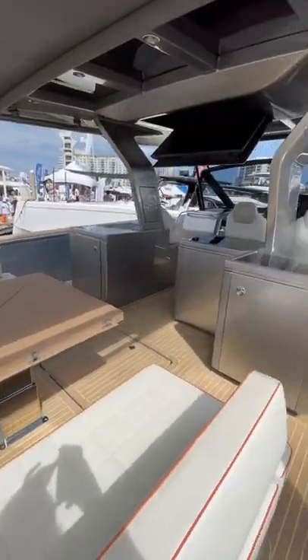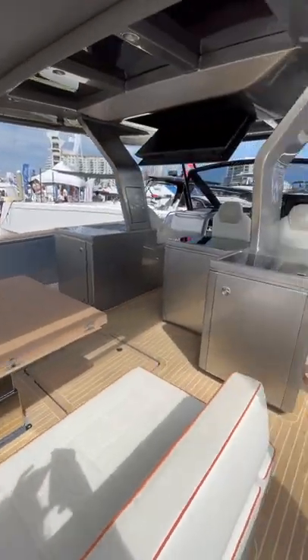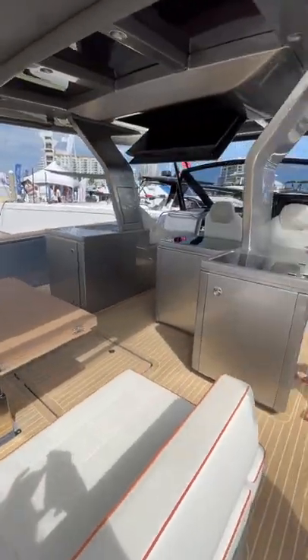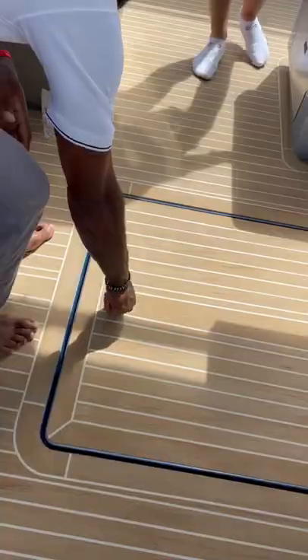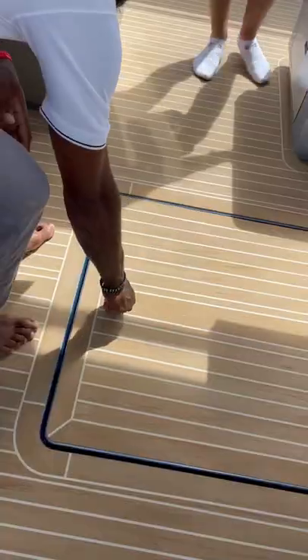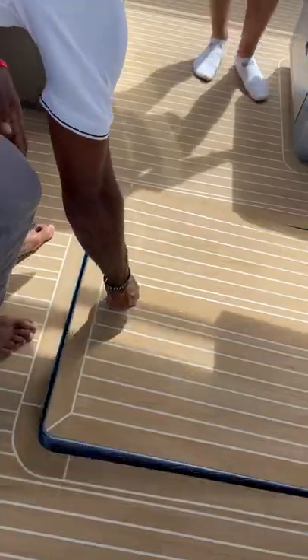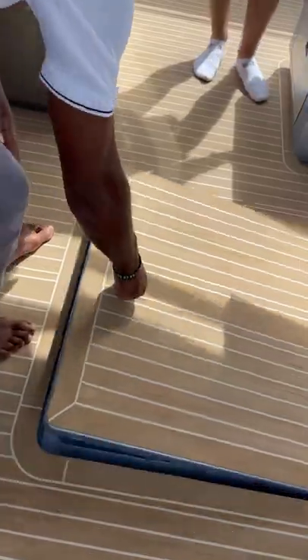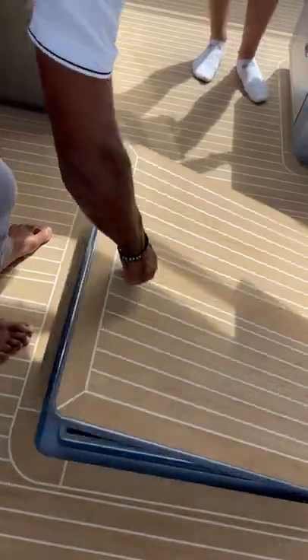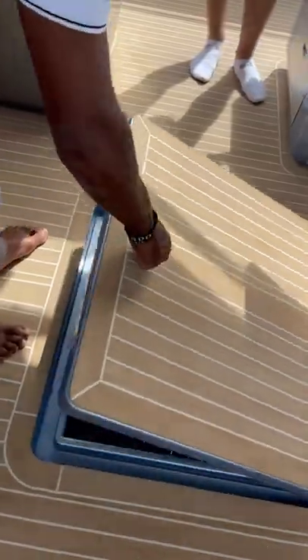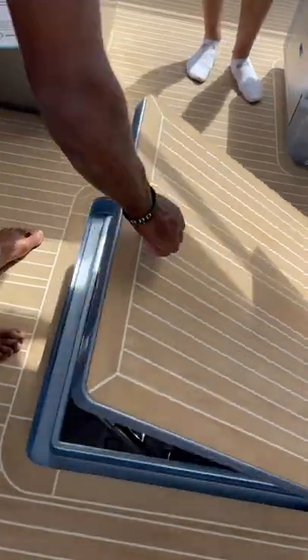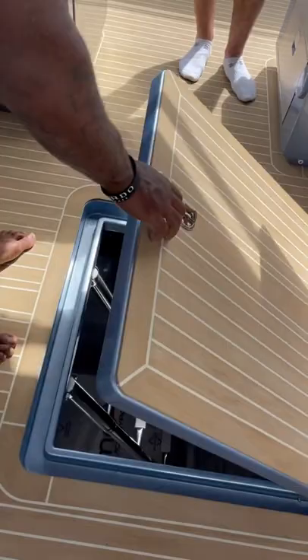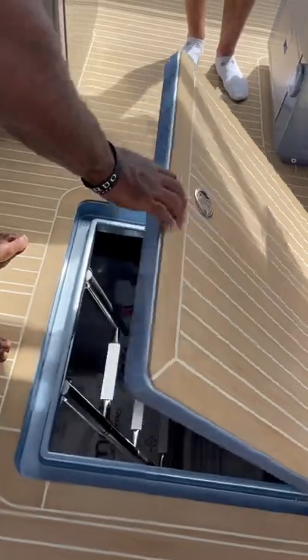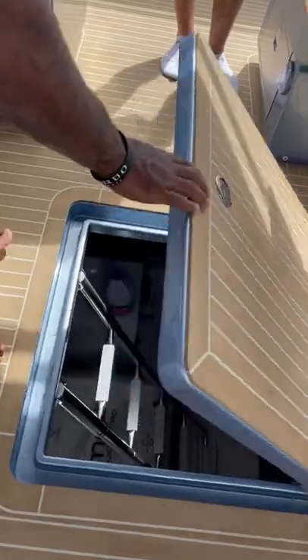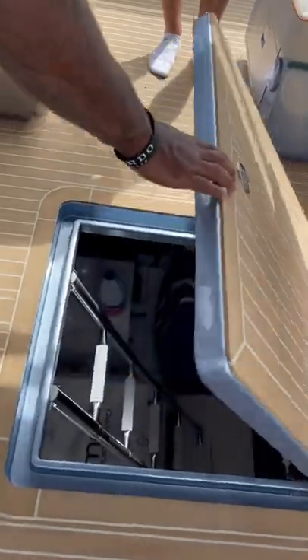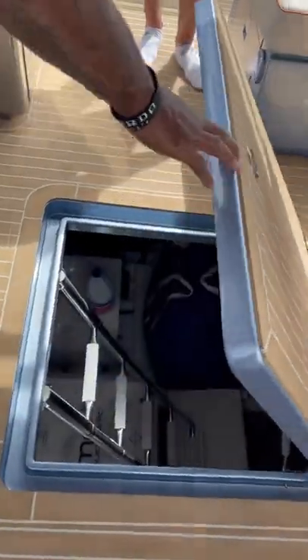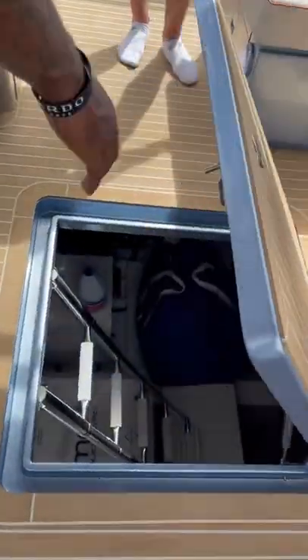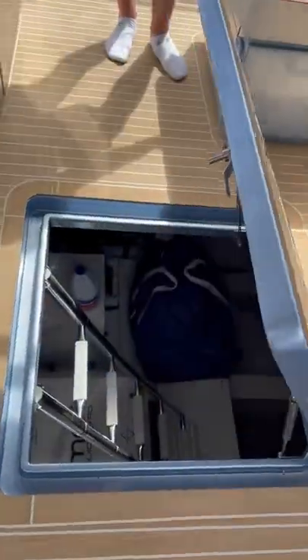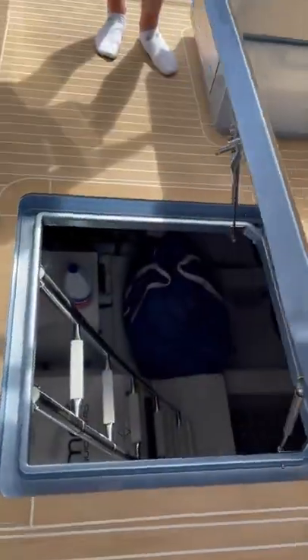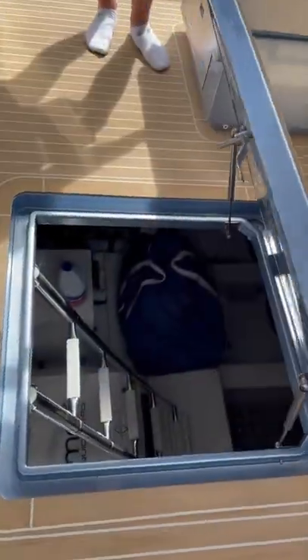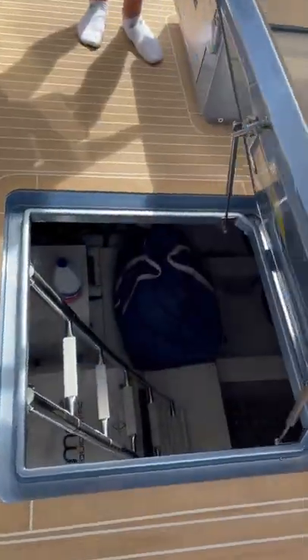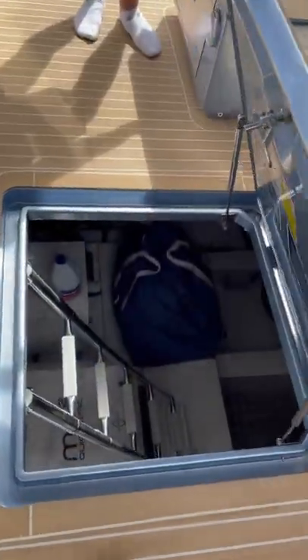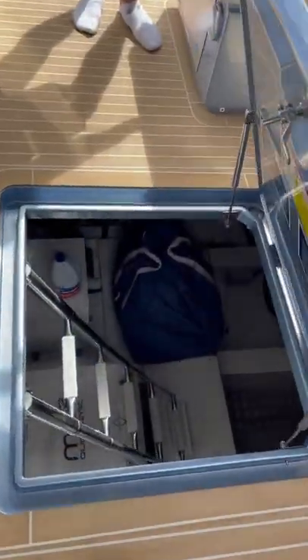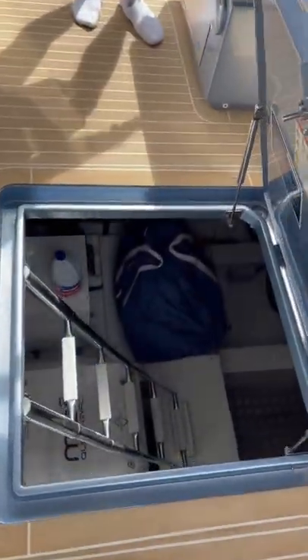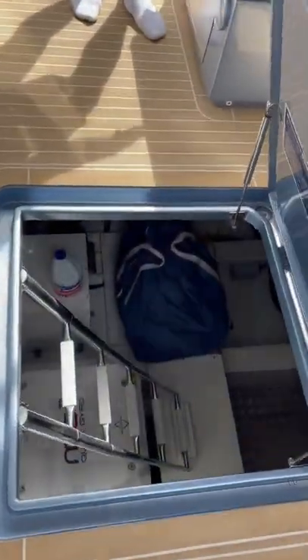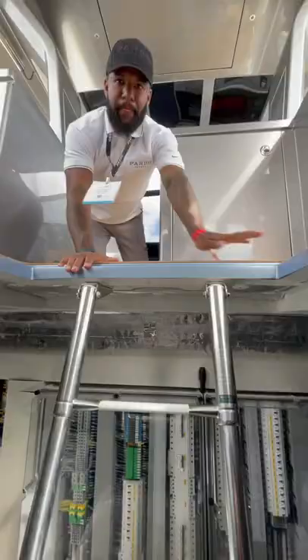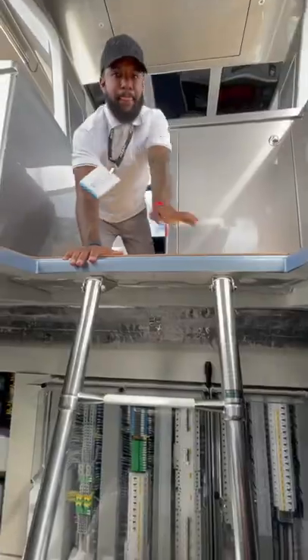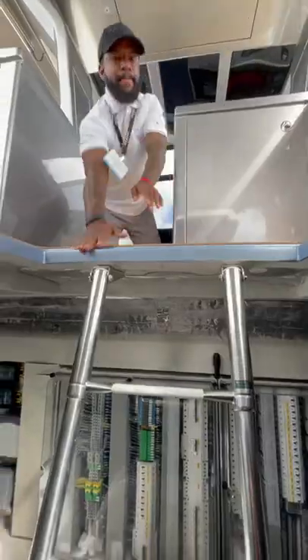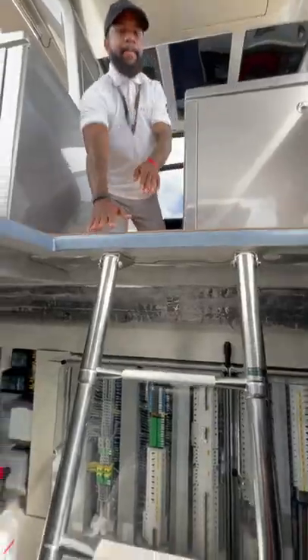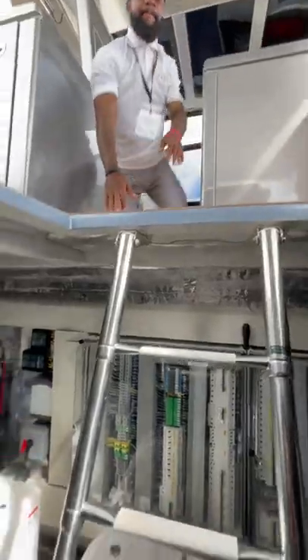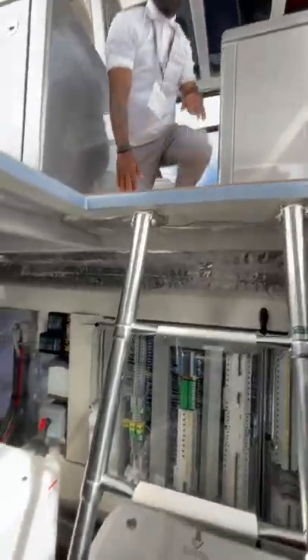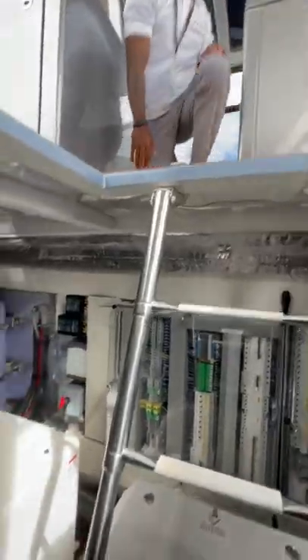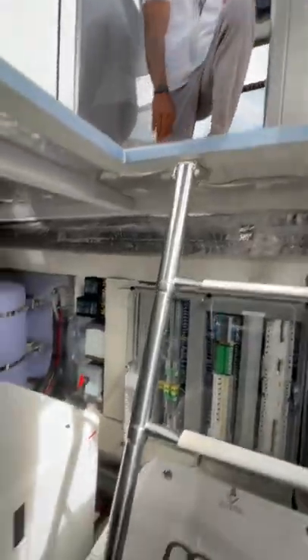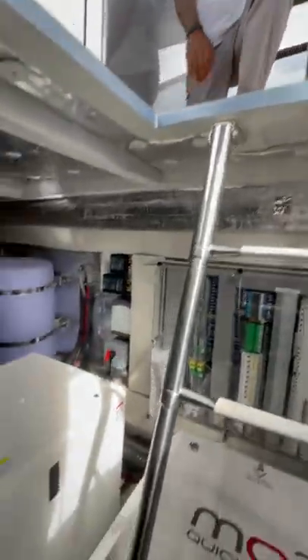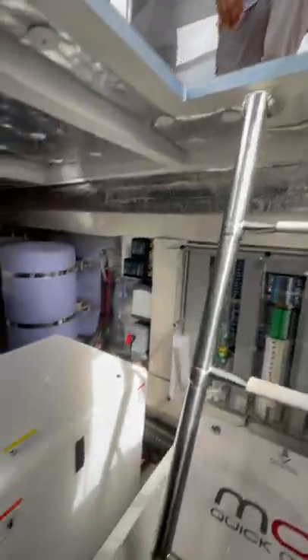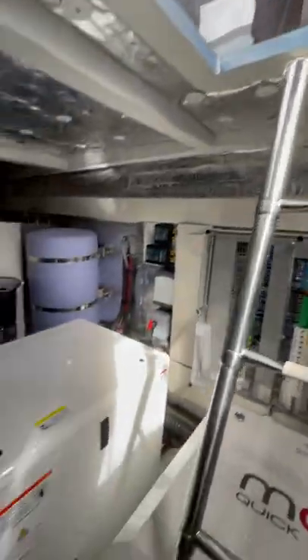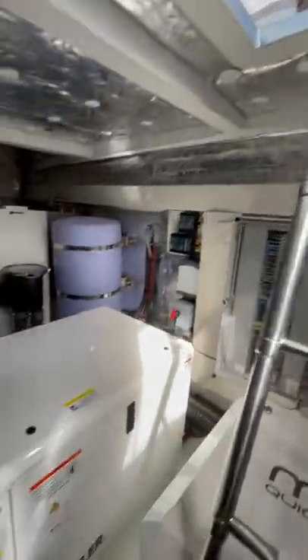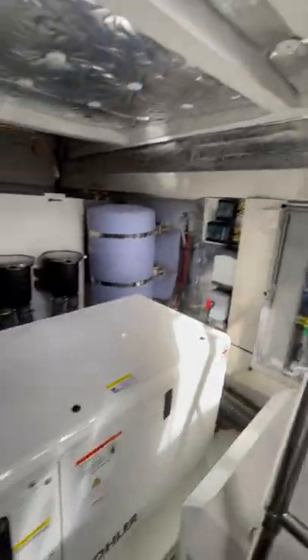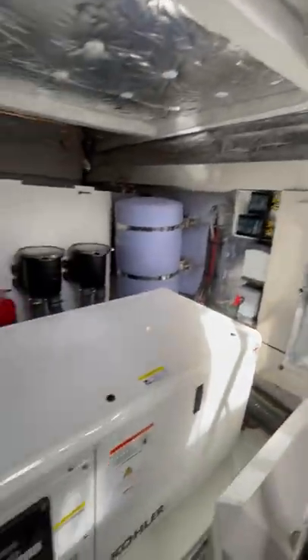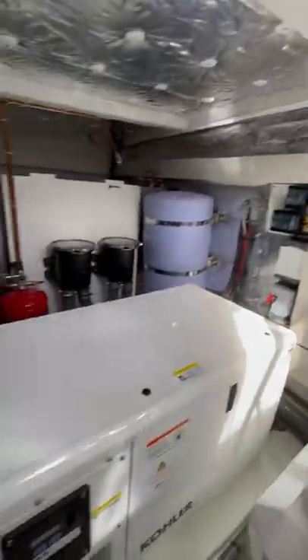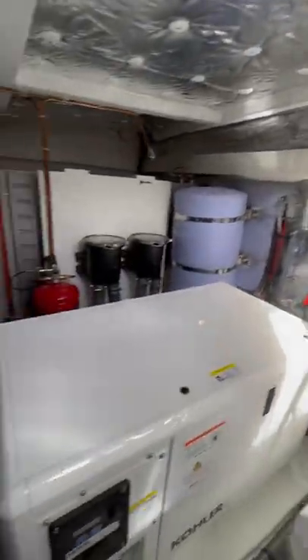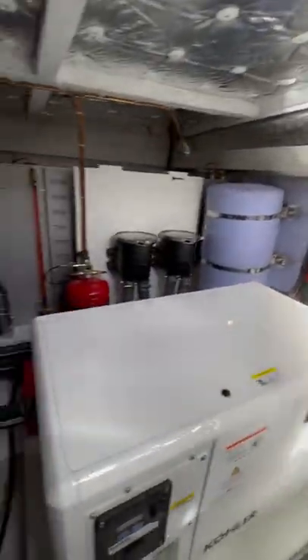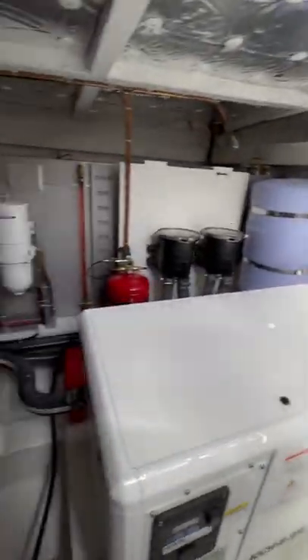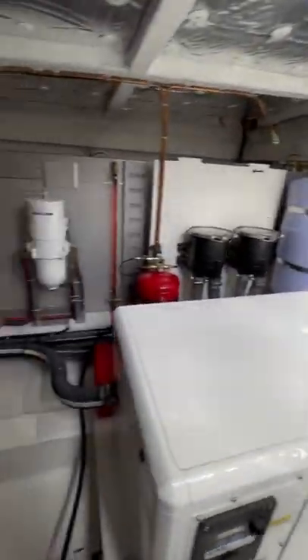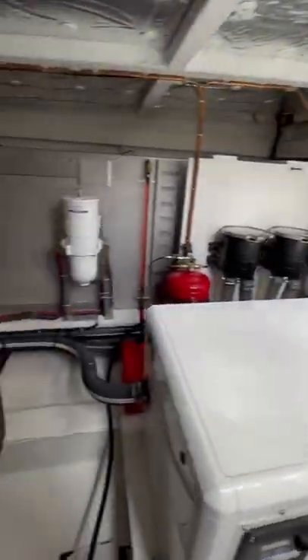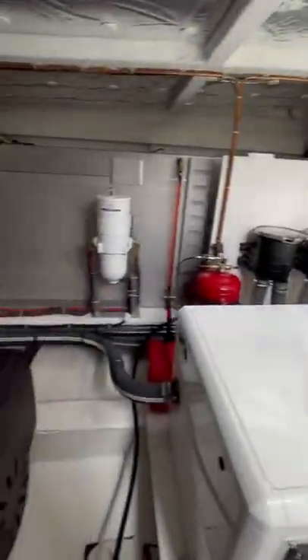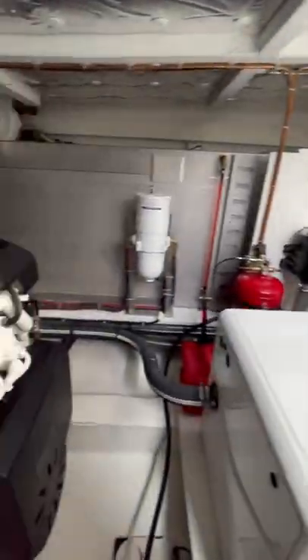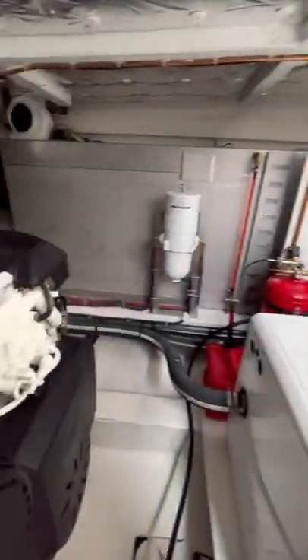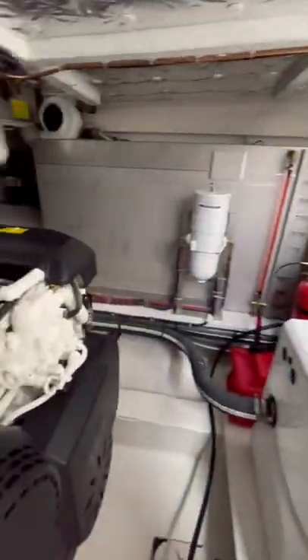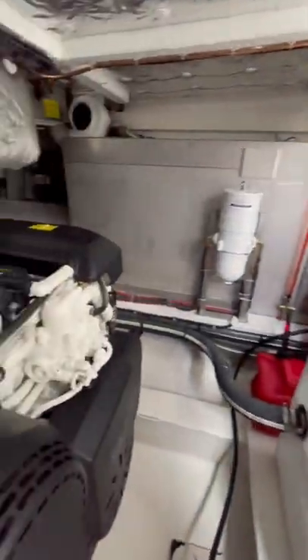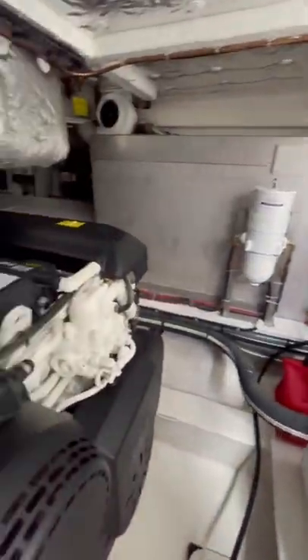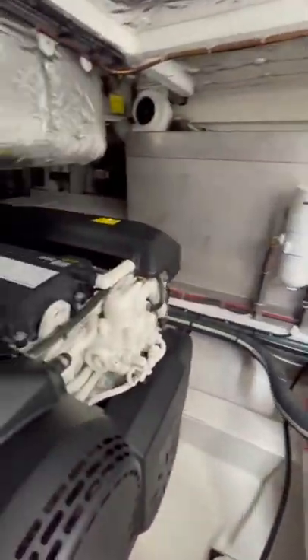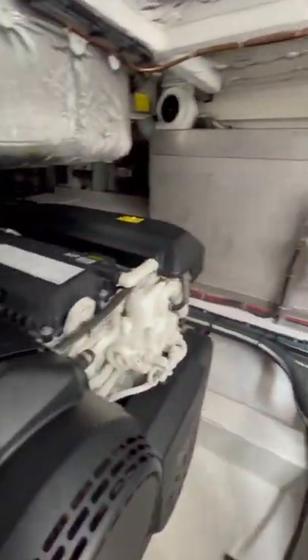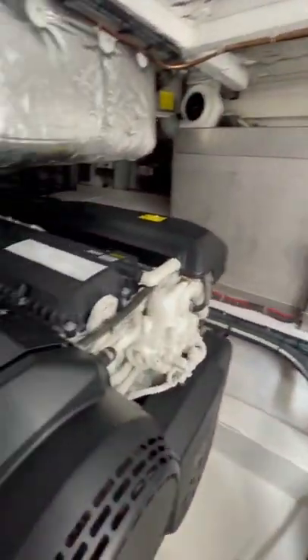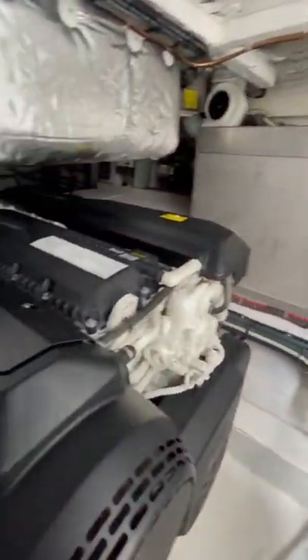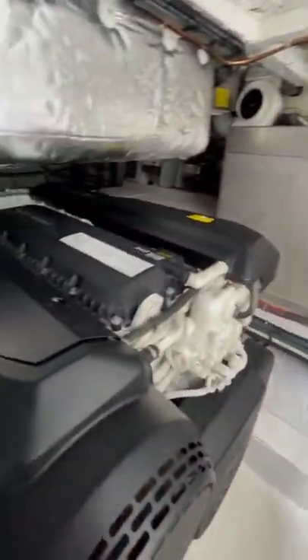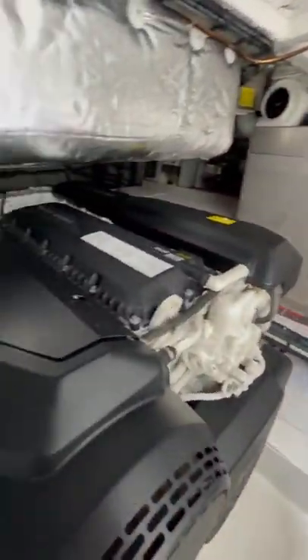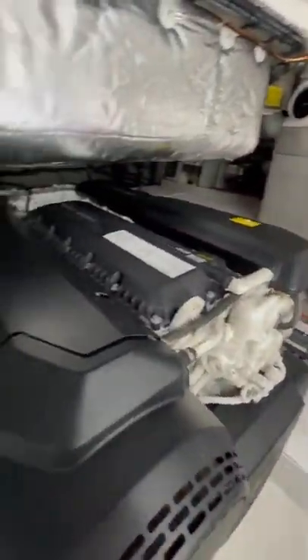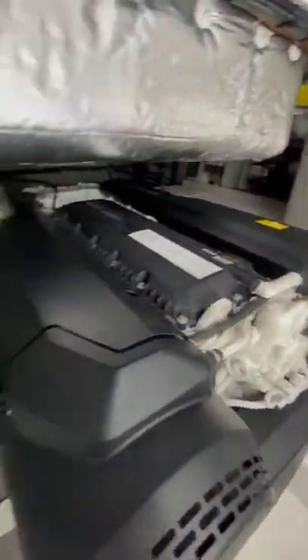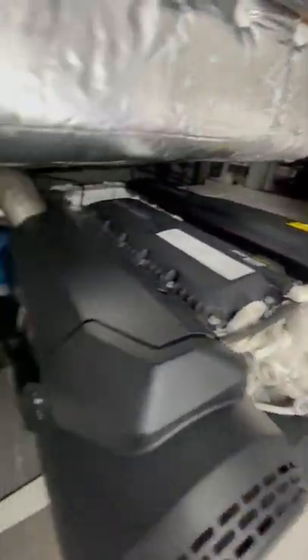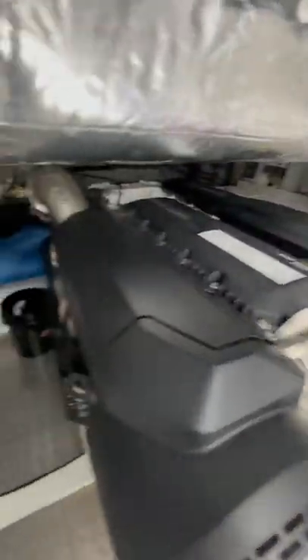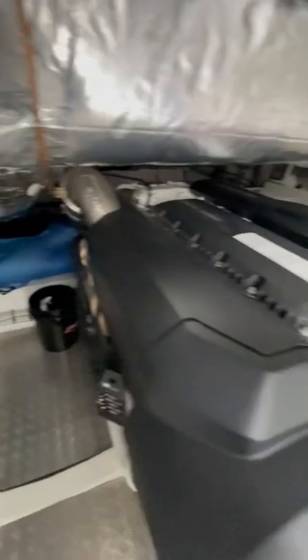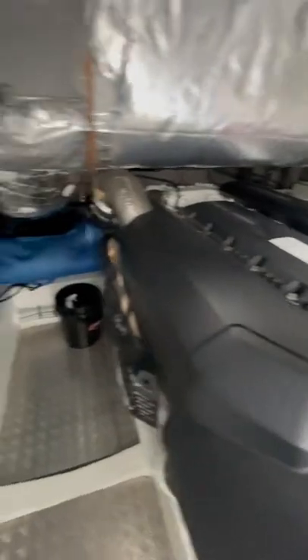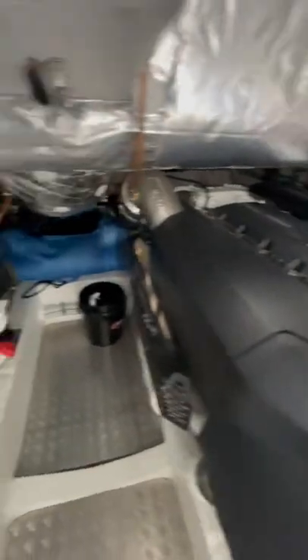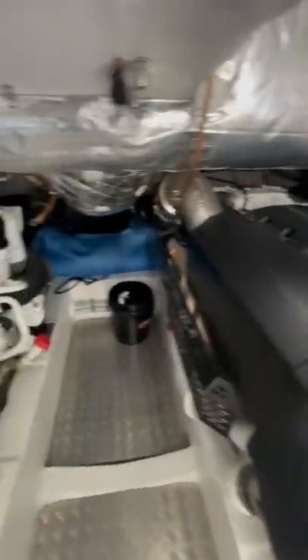This boat also has a walk-in engine room. Down here you'll find twin 800 horsepower diesels as well as a gyroscopic stabilizer.